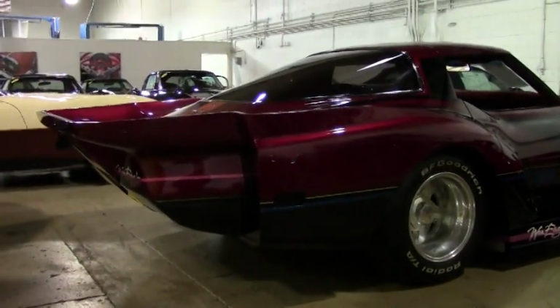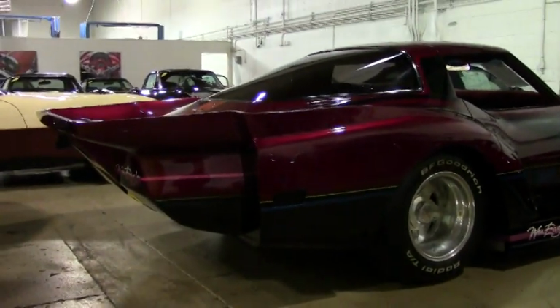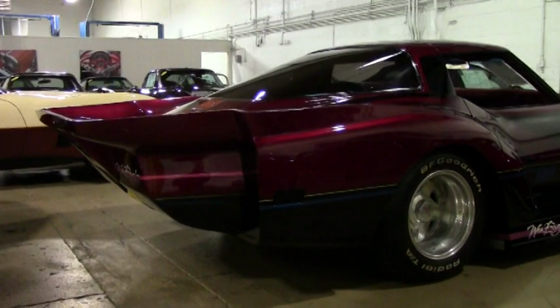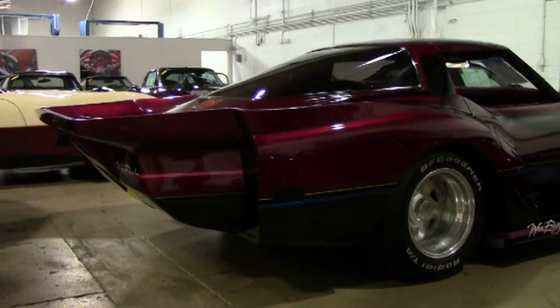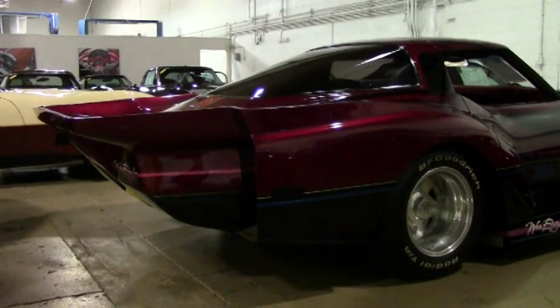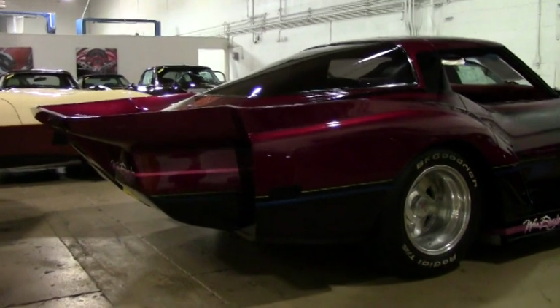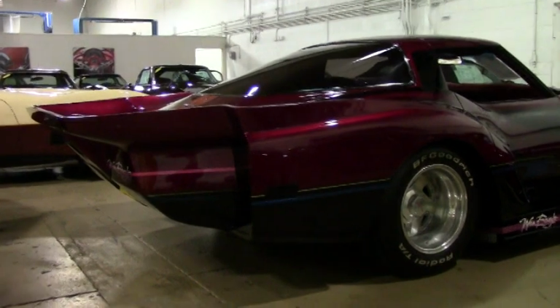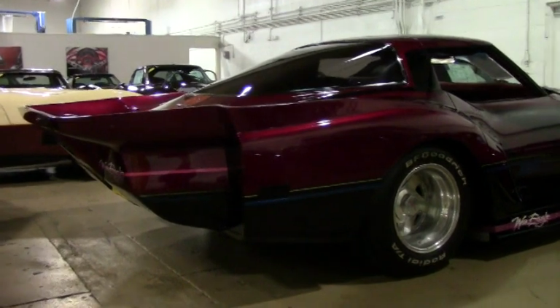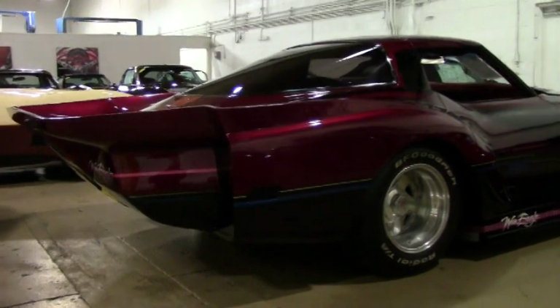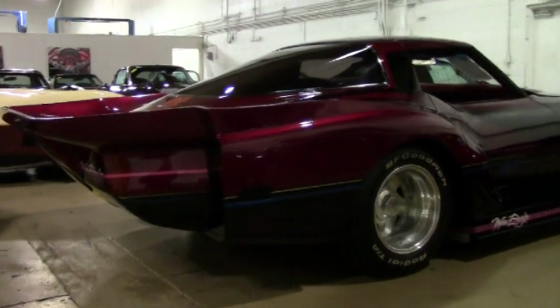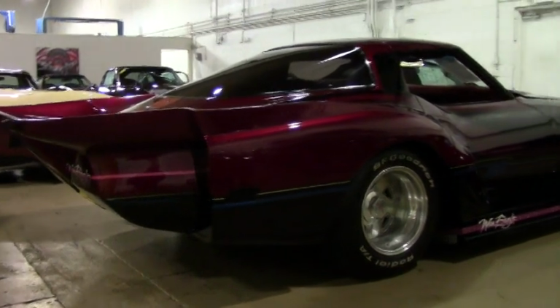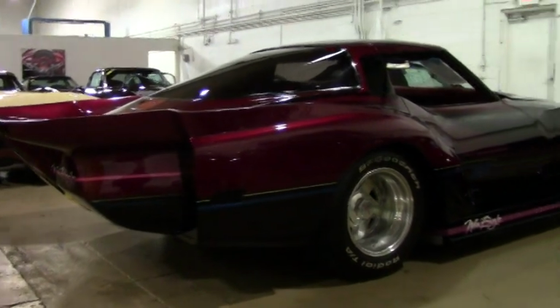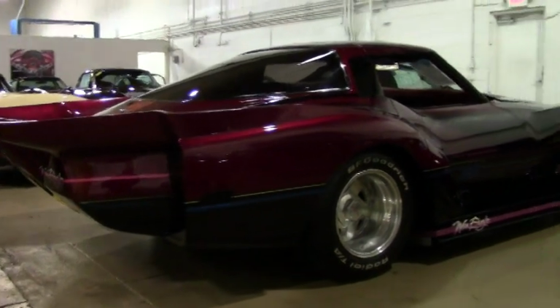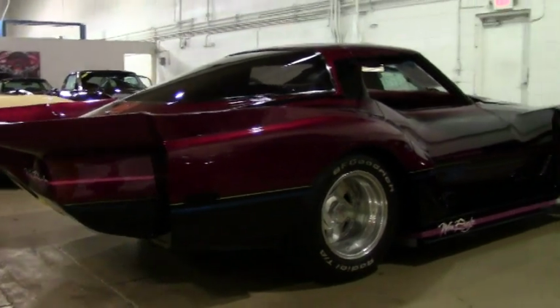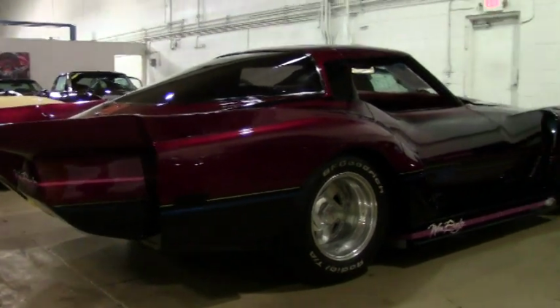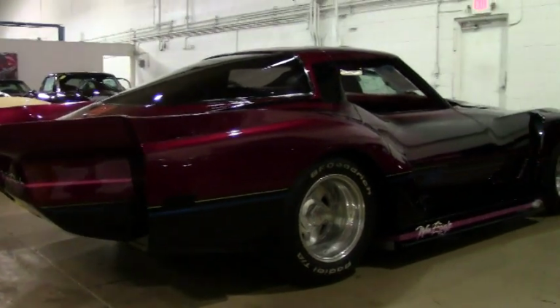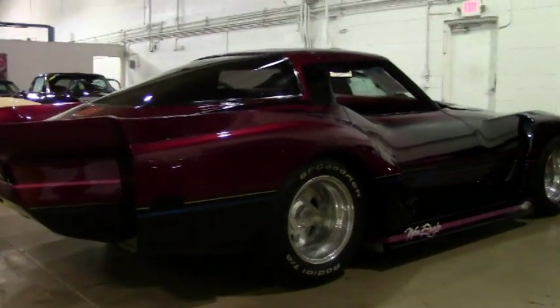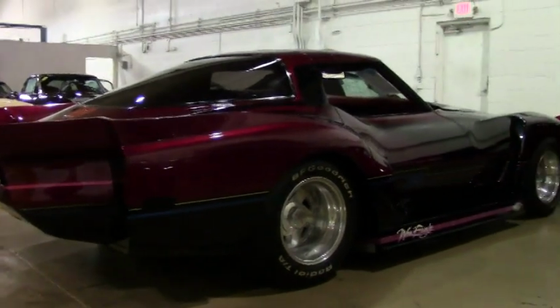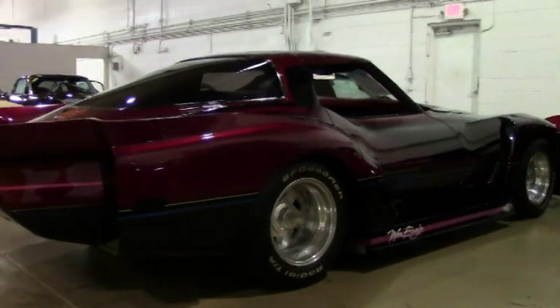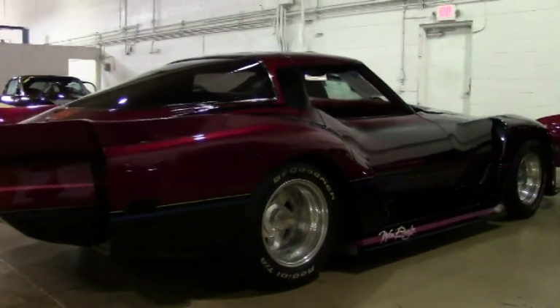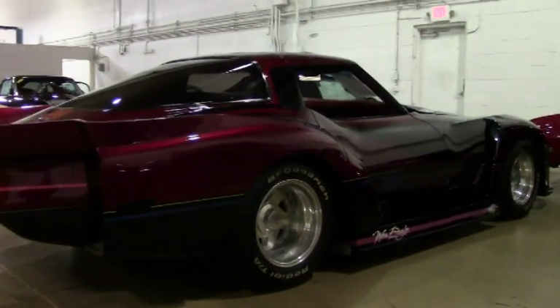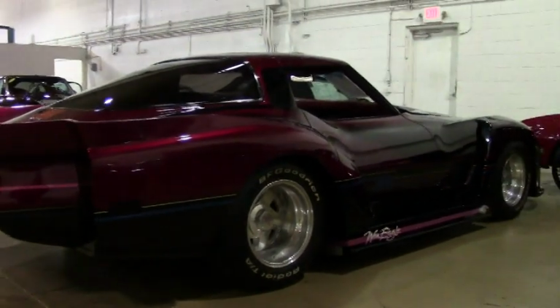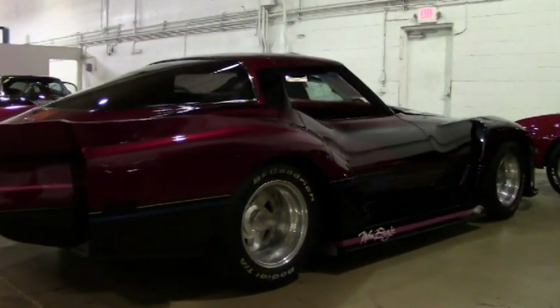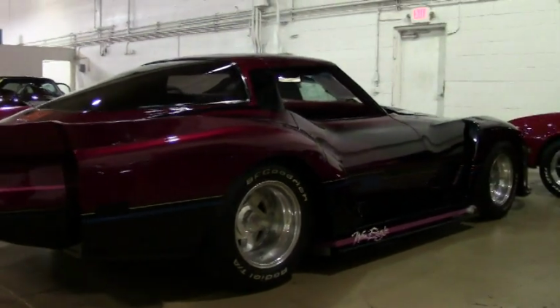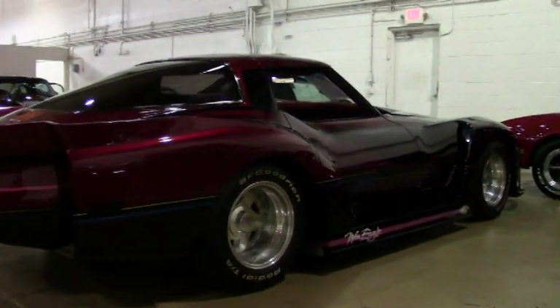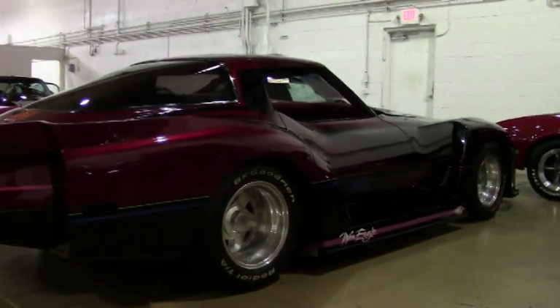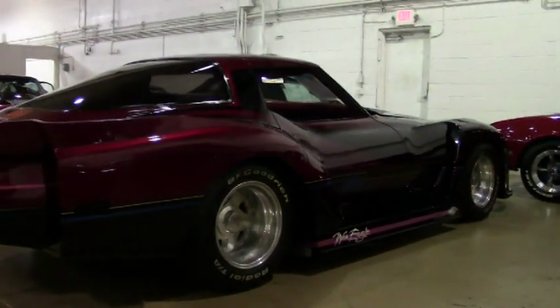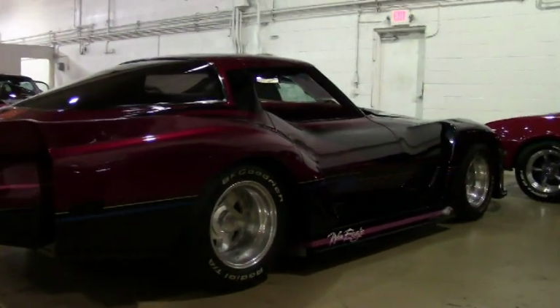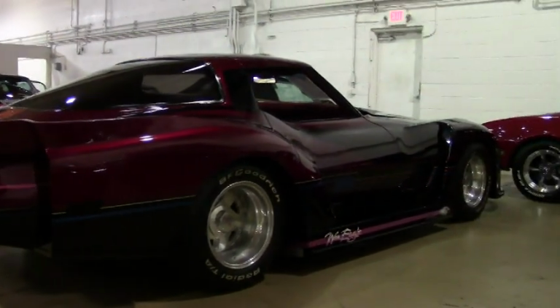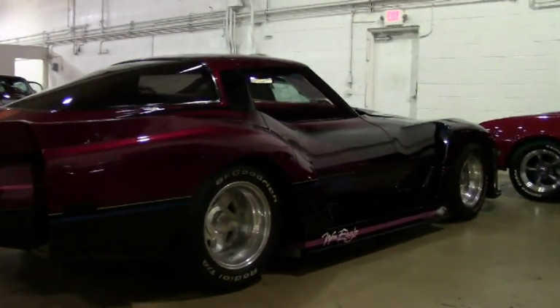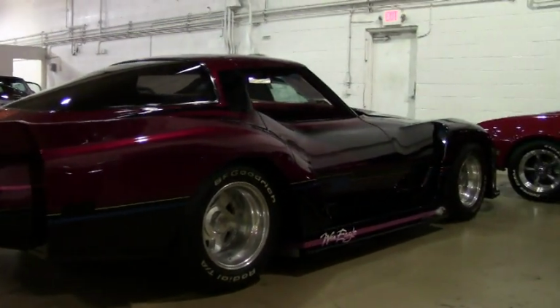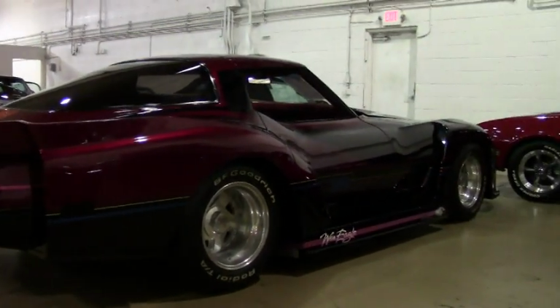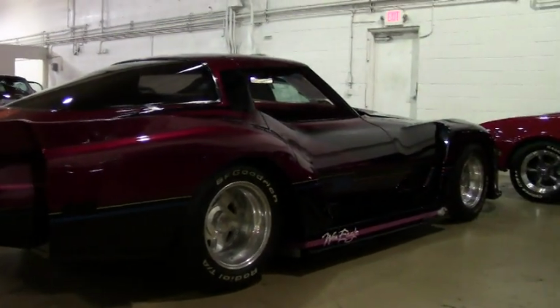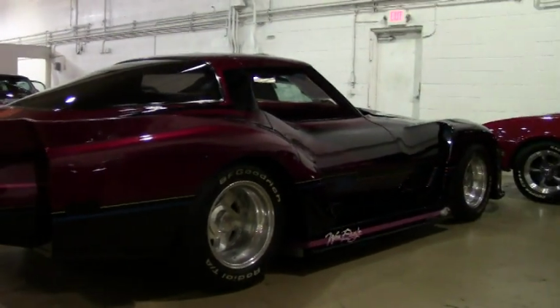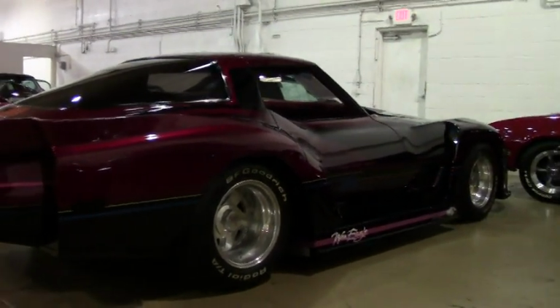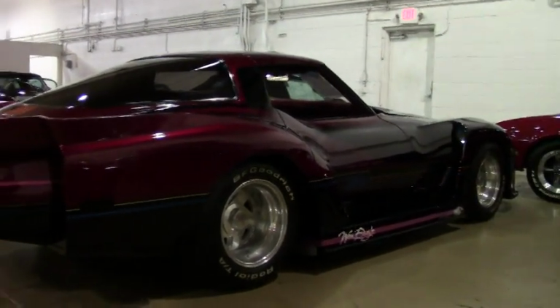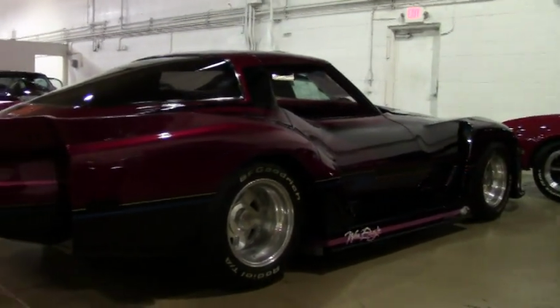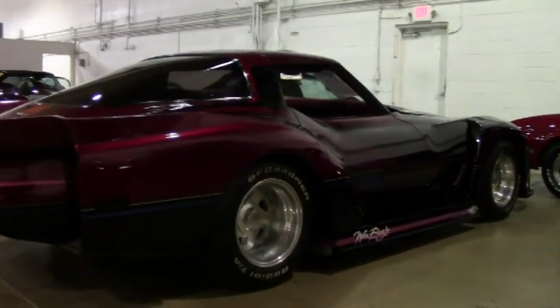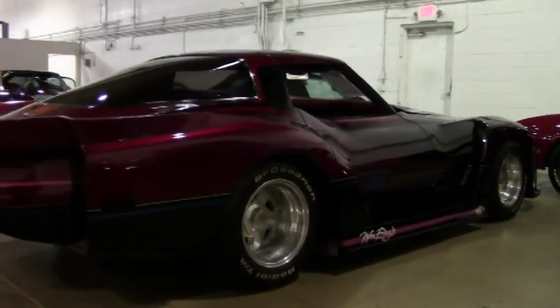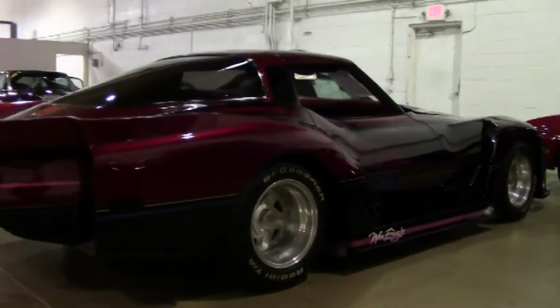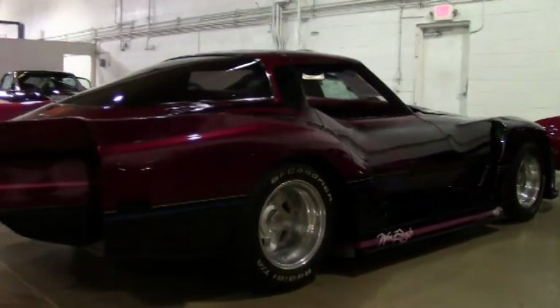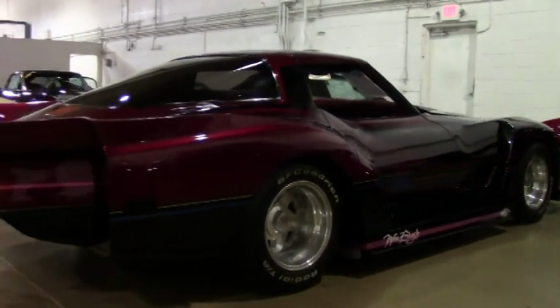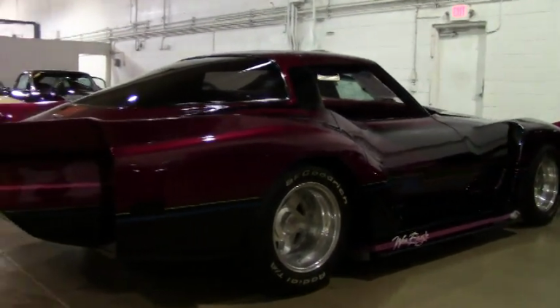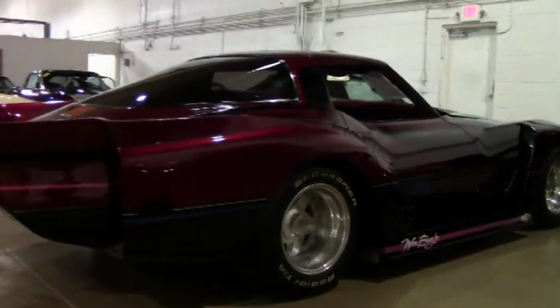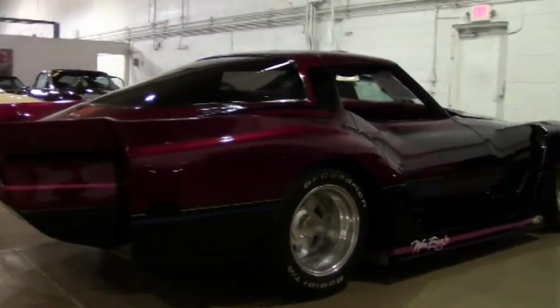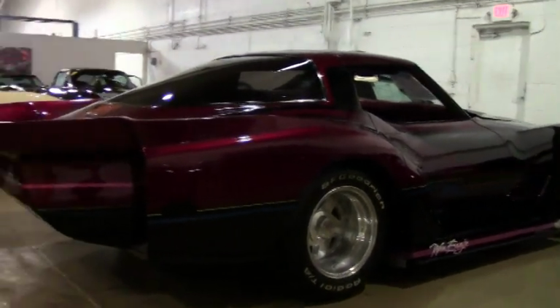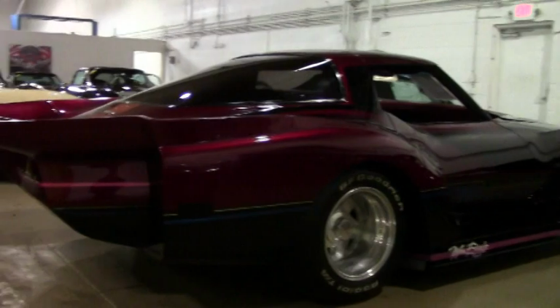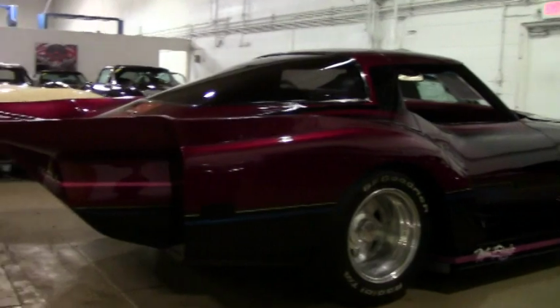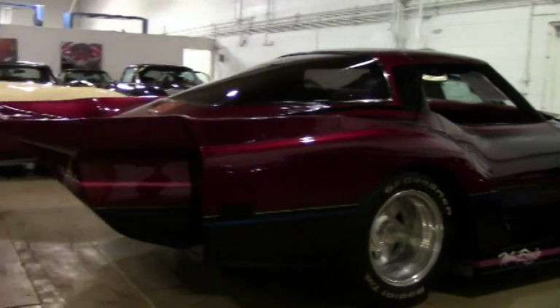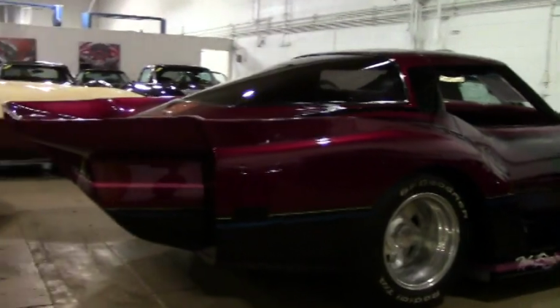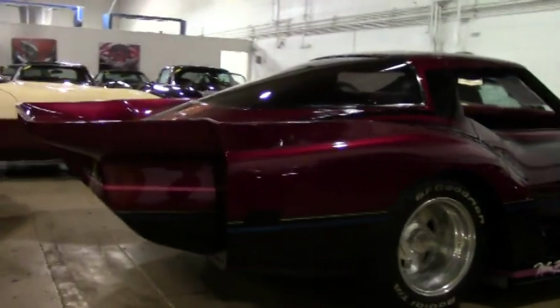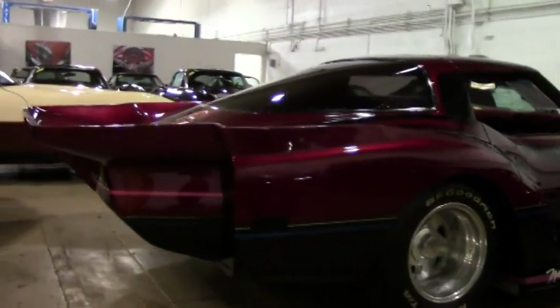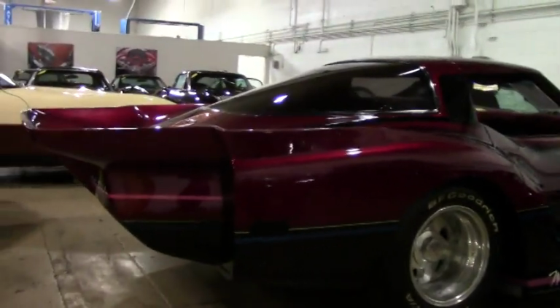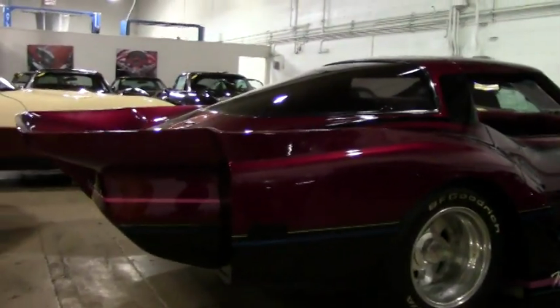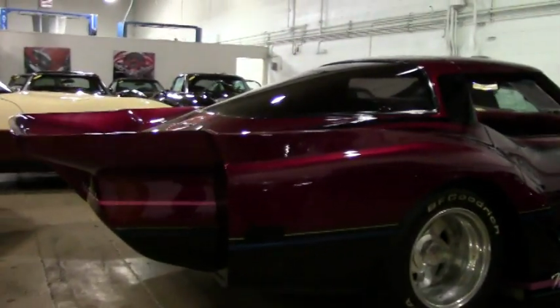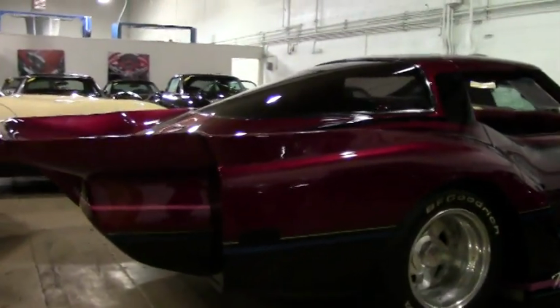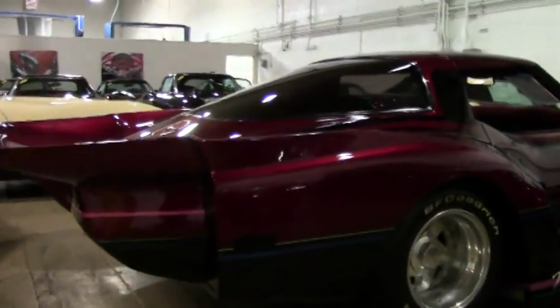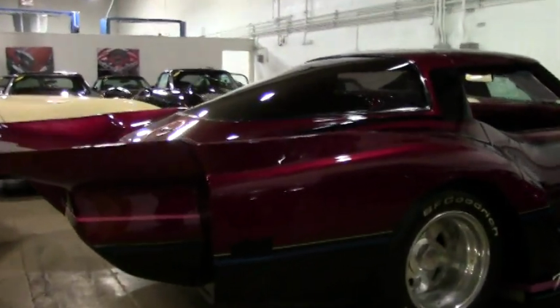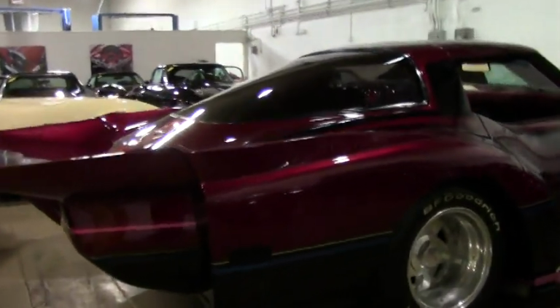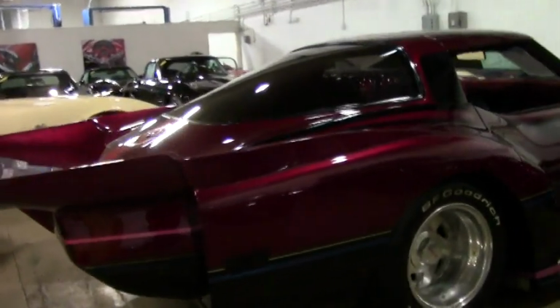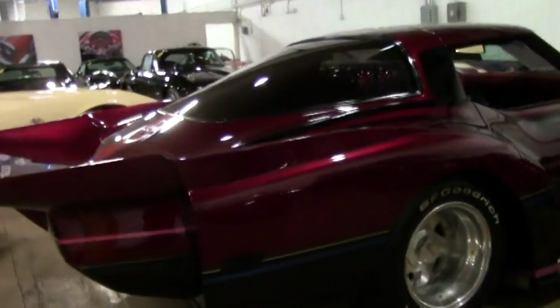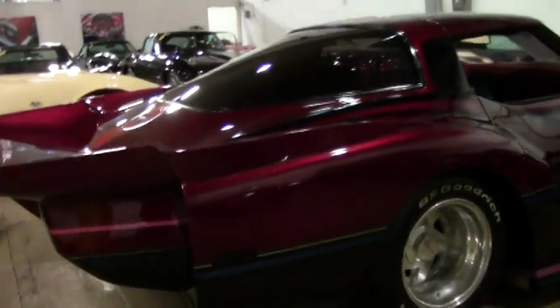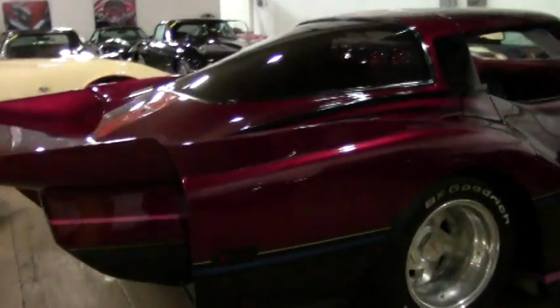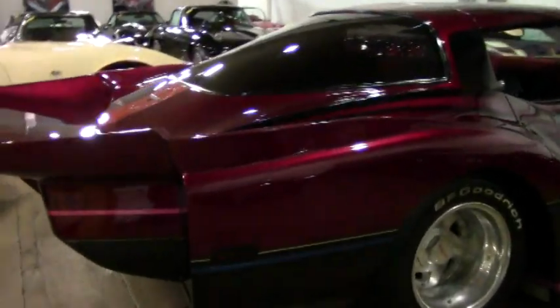When the weather's a little nicer in Atlanta we'll definitely take you on a video ride of this car. It is a blast to drive.